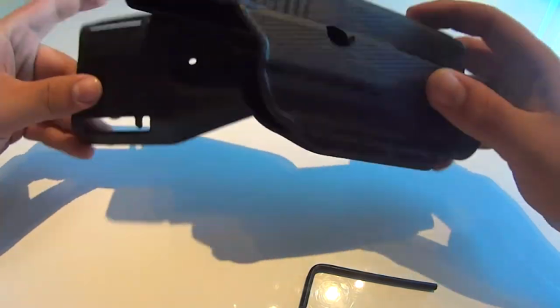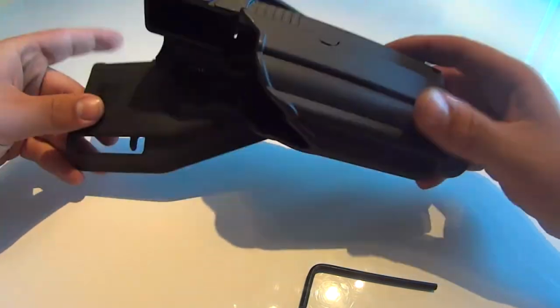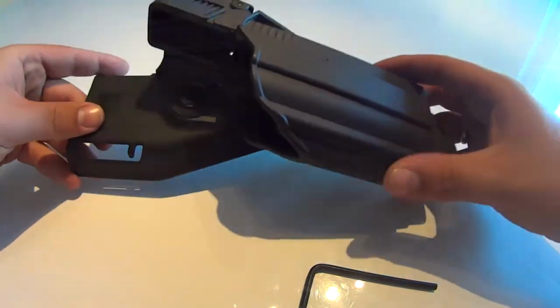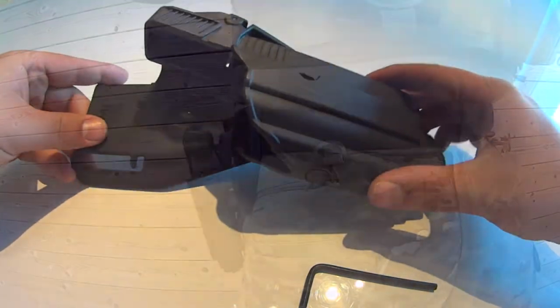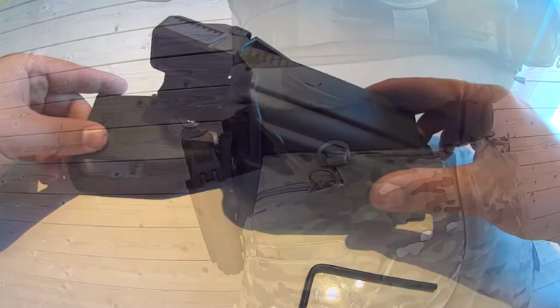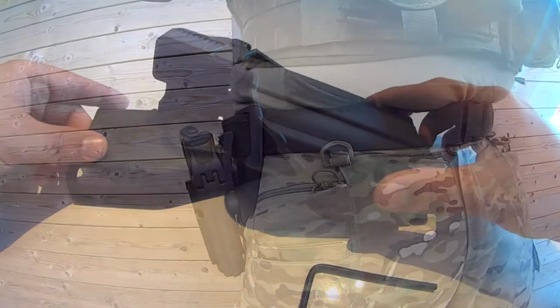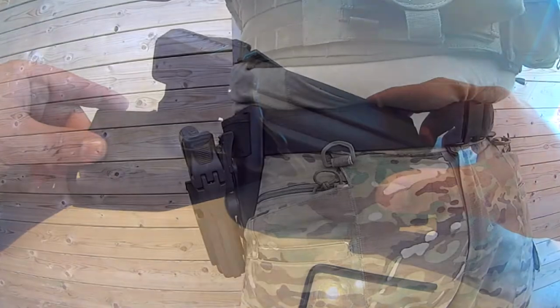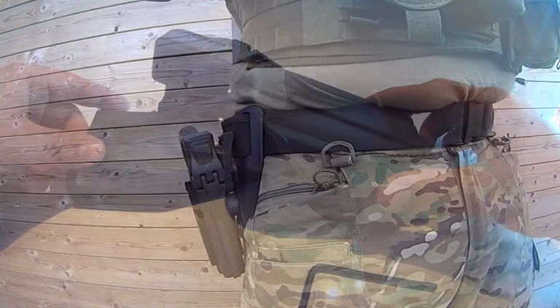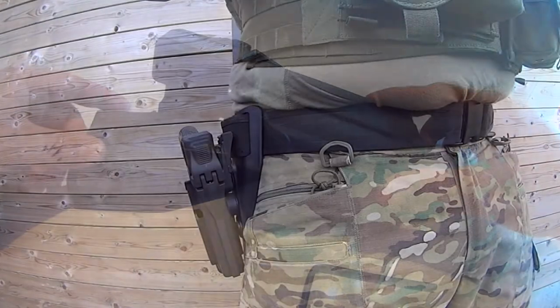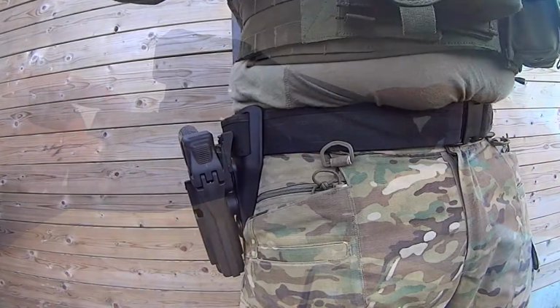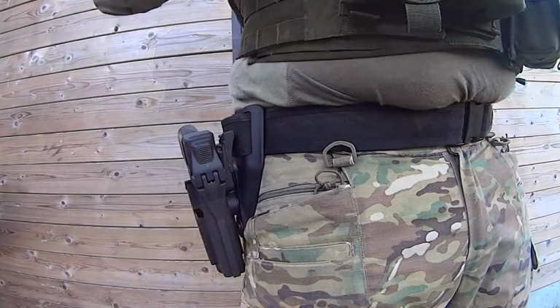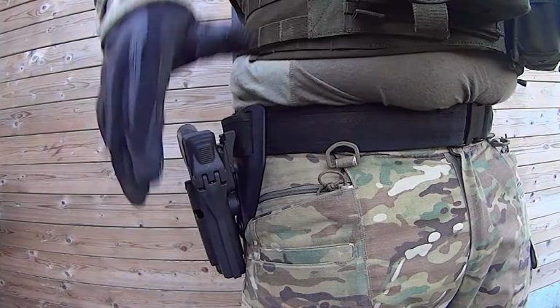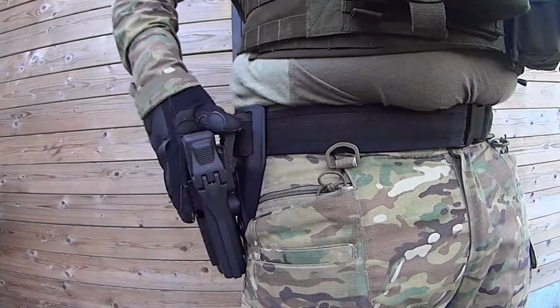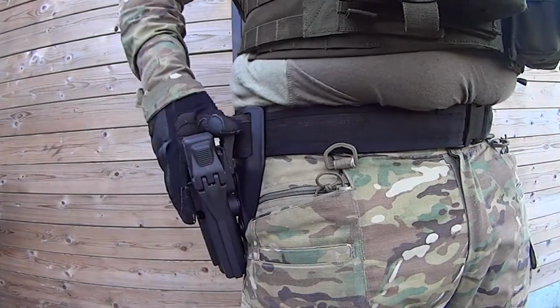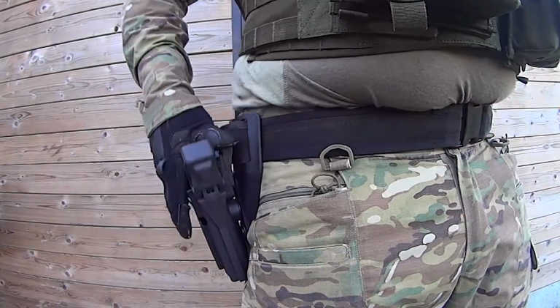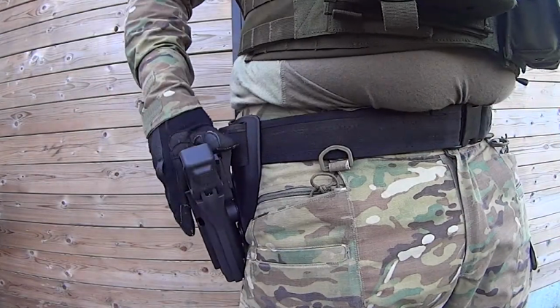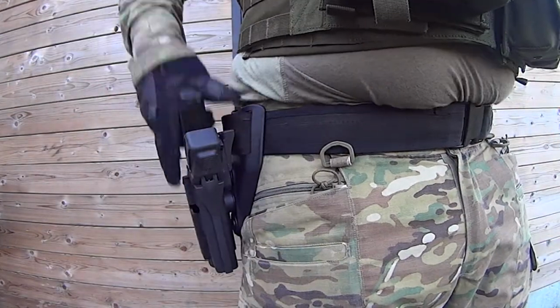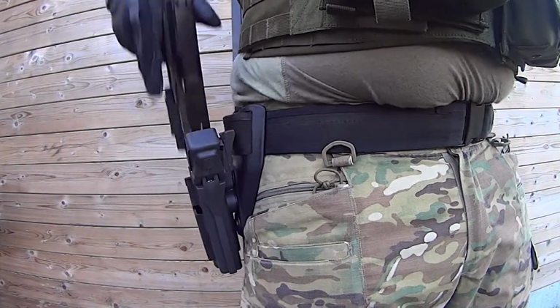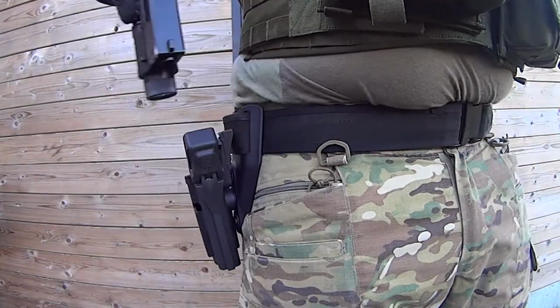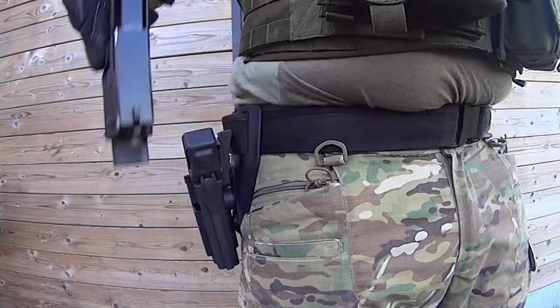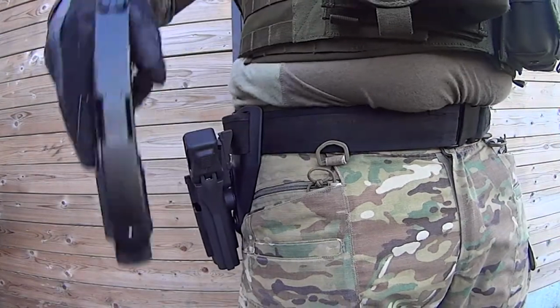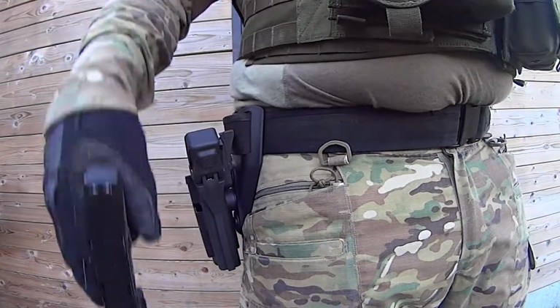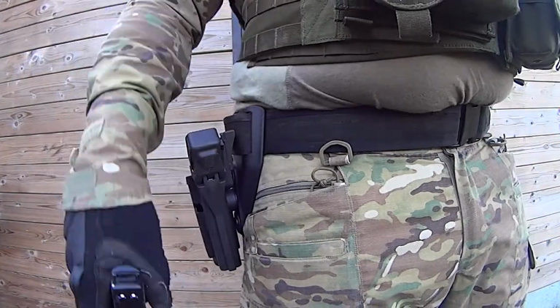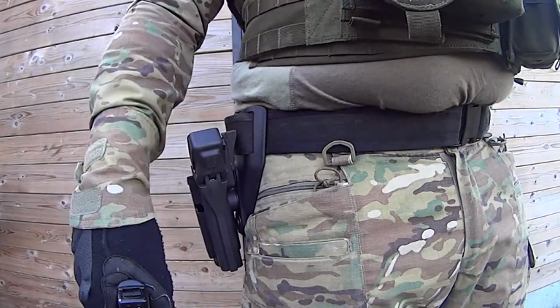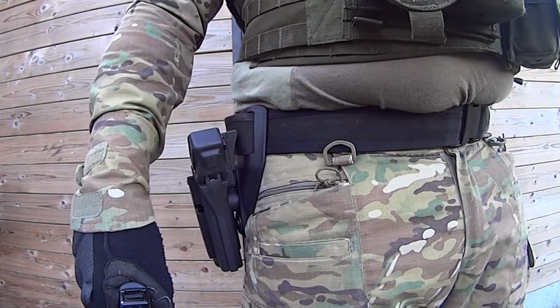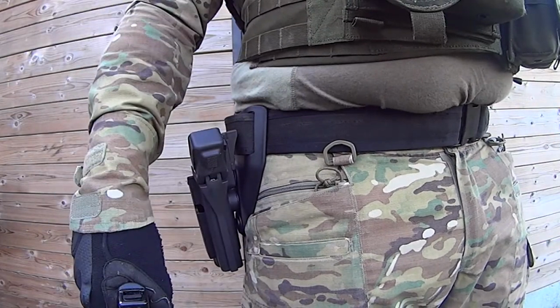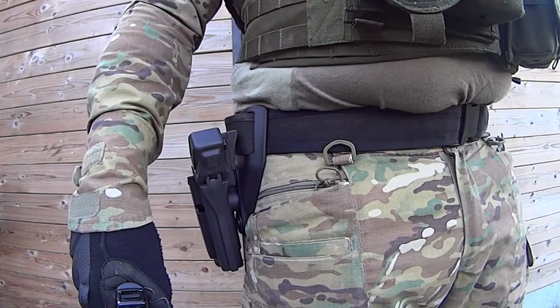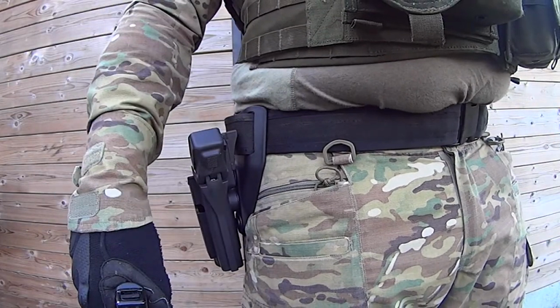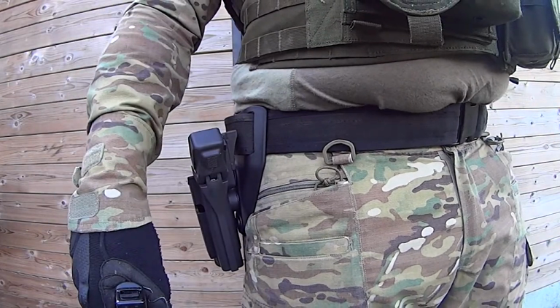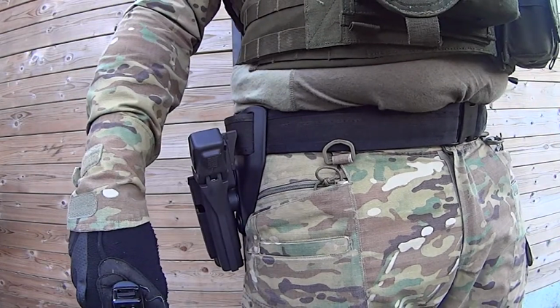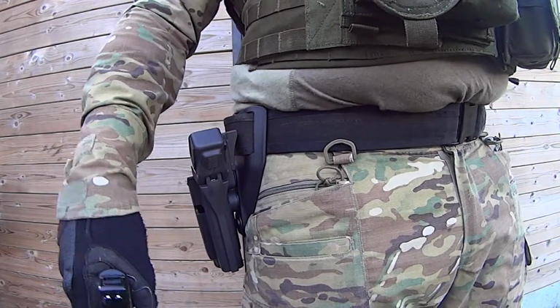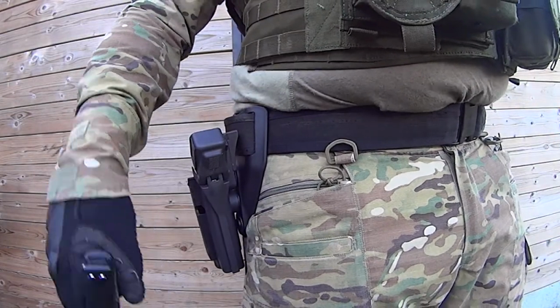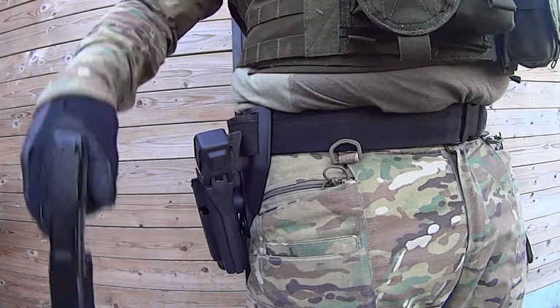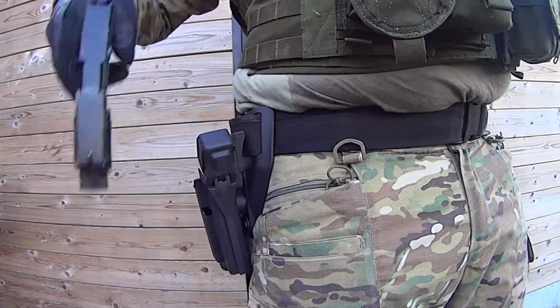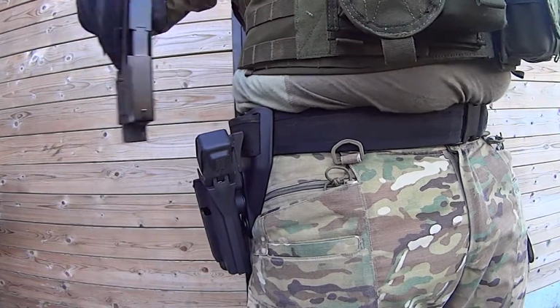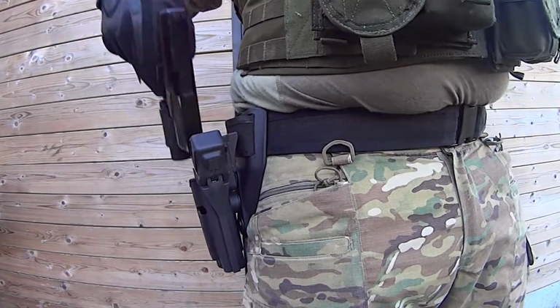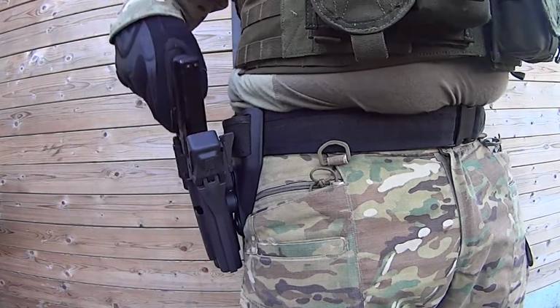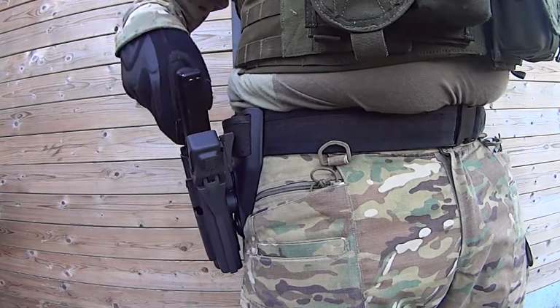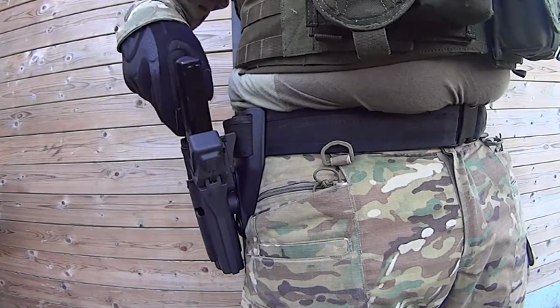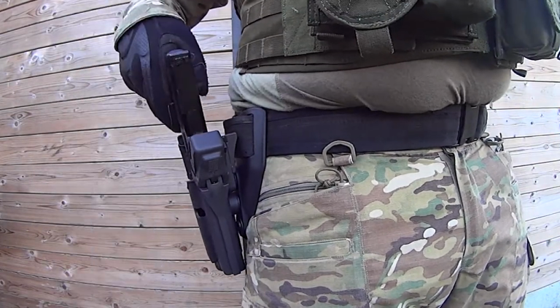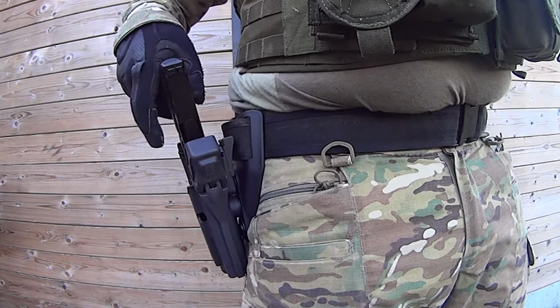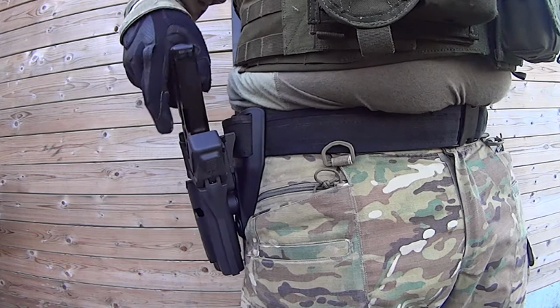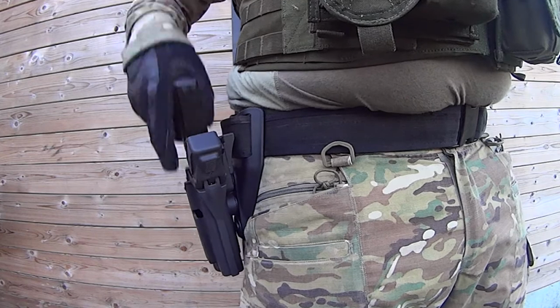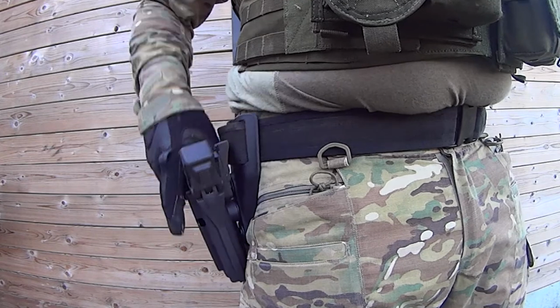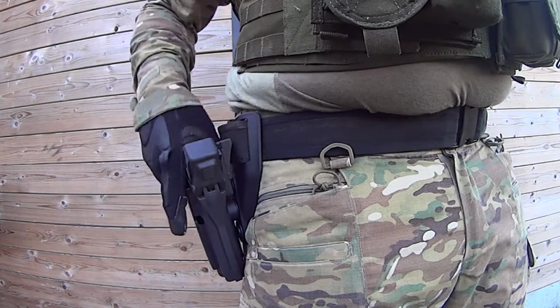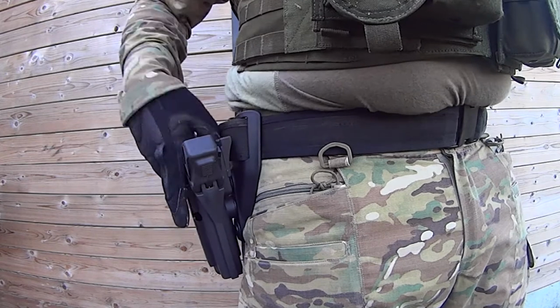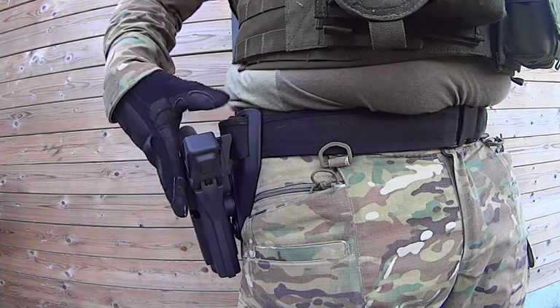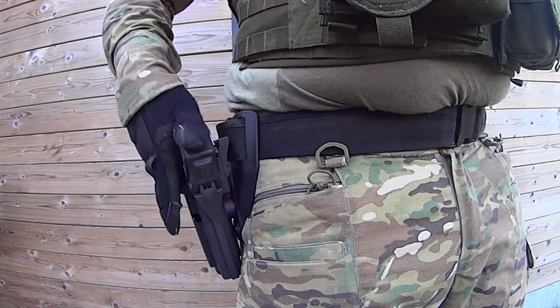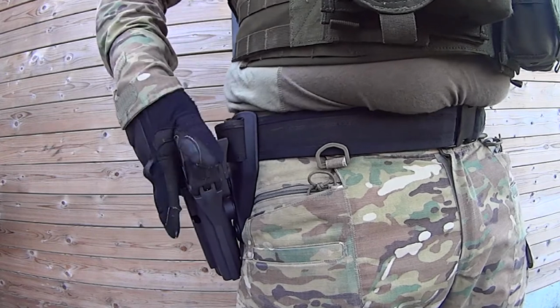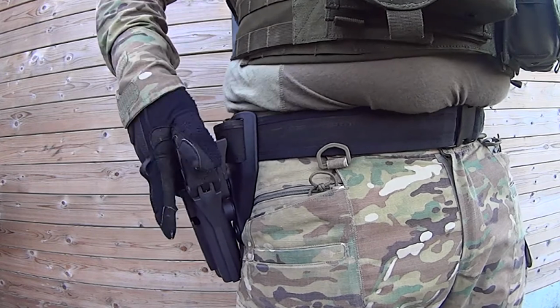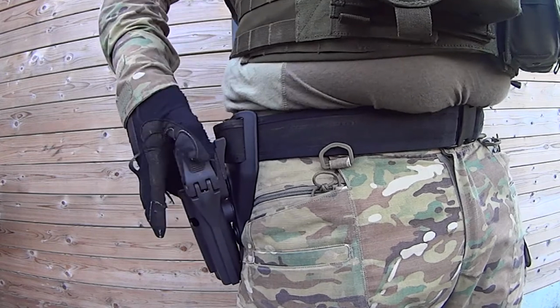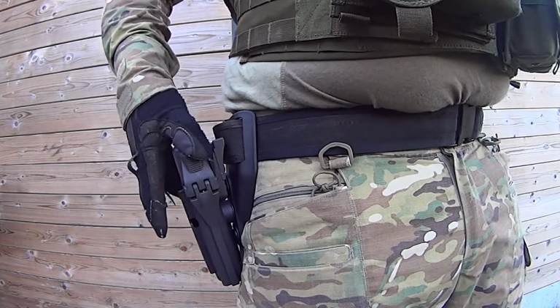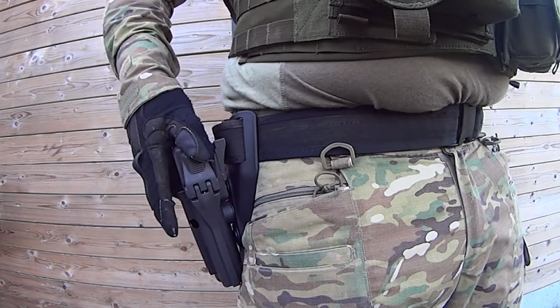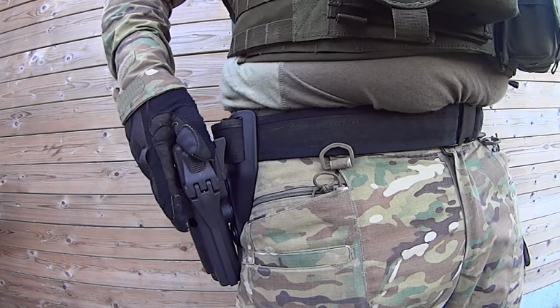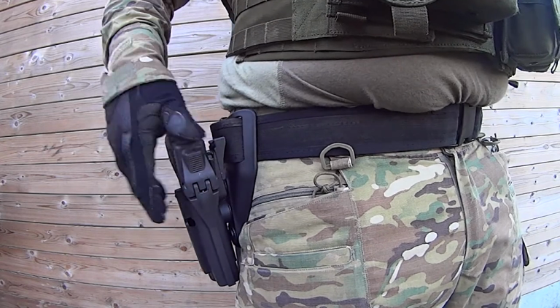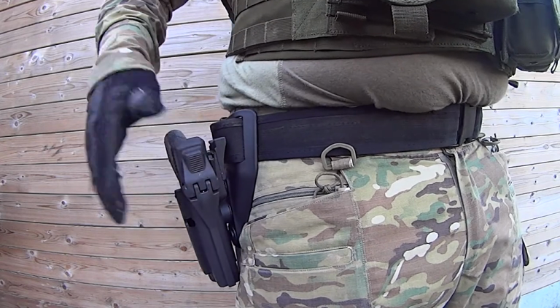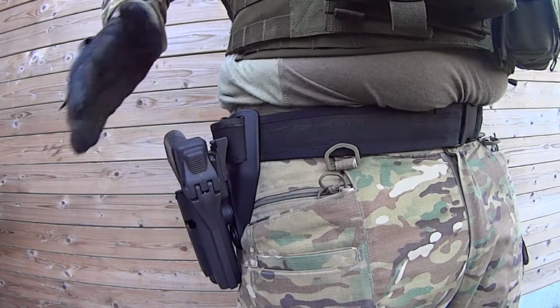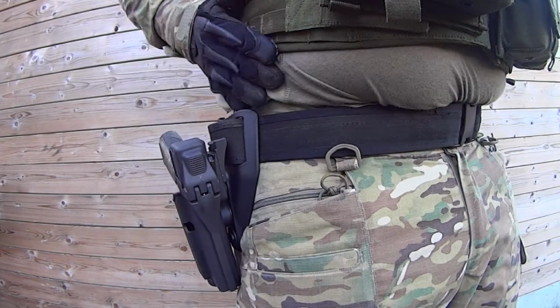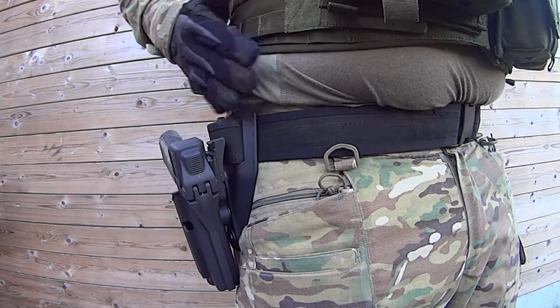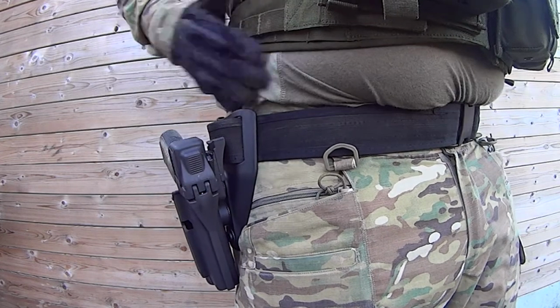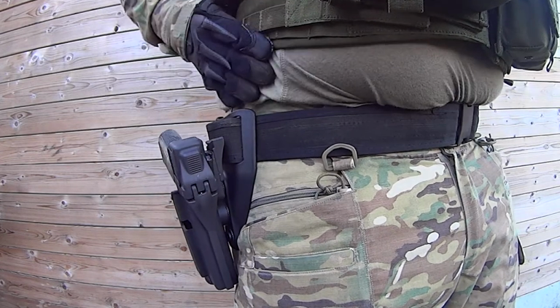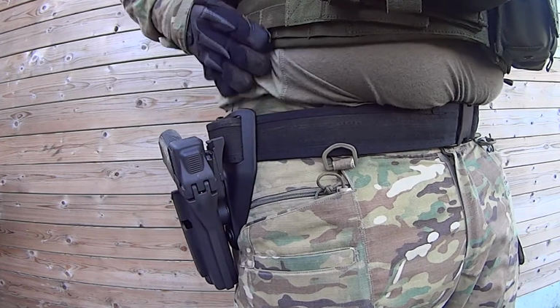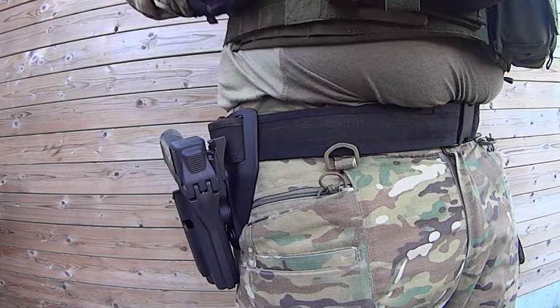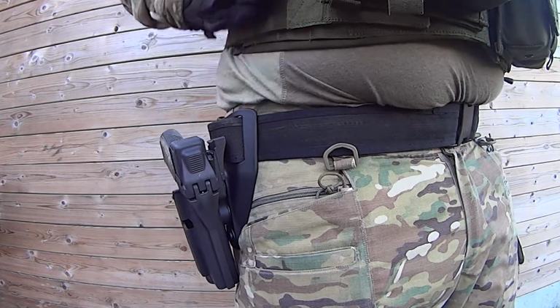The low-ride belt loop is an excellent choice in combination with a plate carrier, since the holster sits lower on the hip, so it won't block a fast engagement.